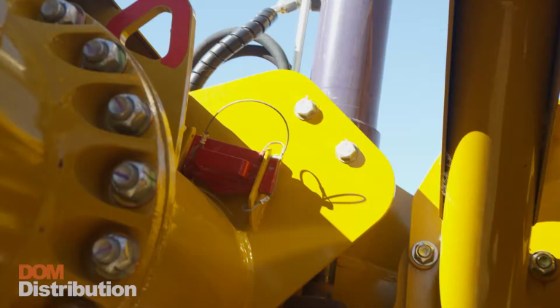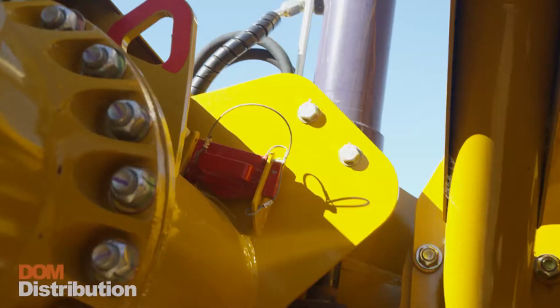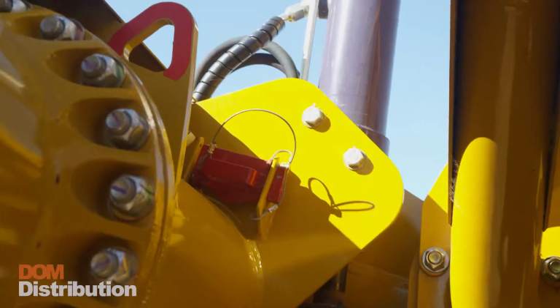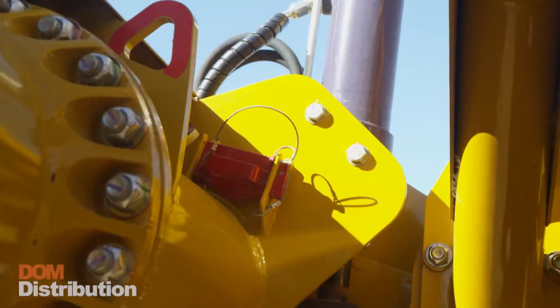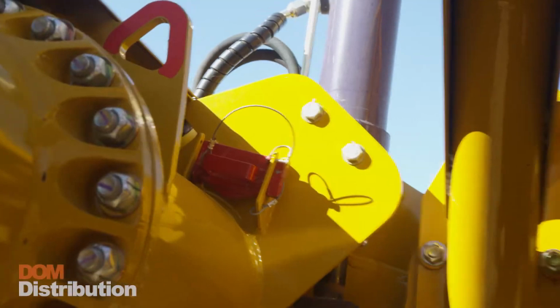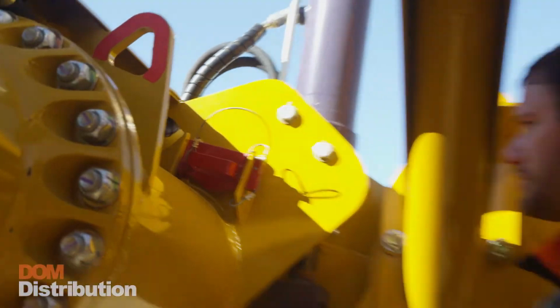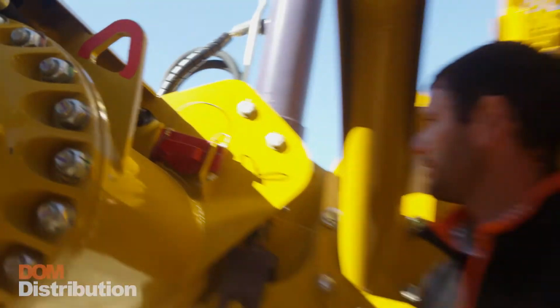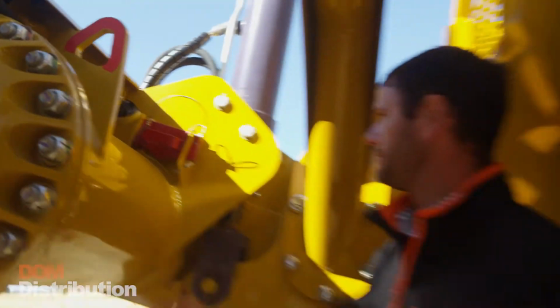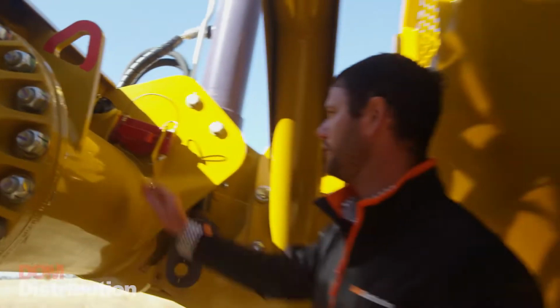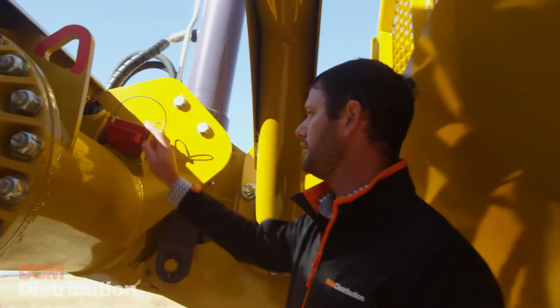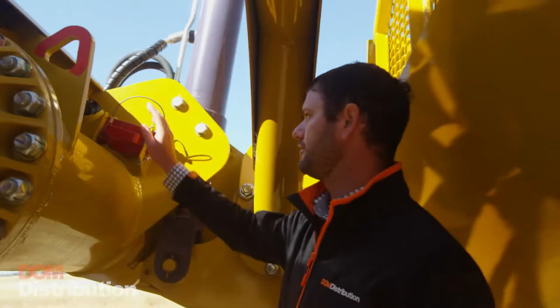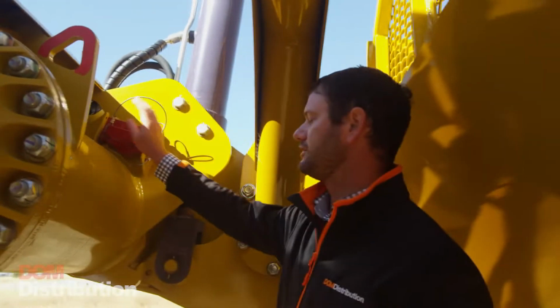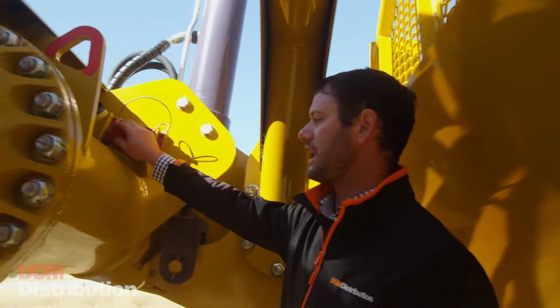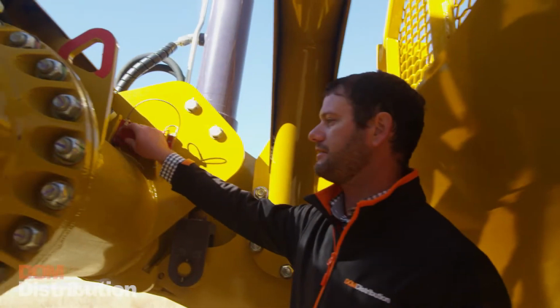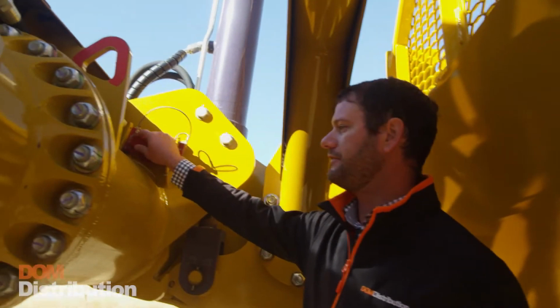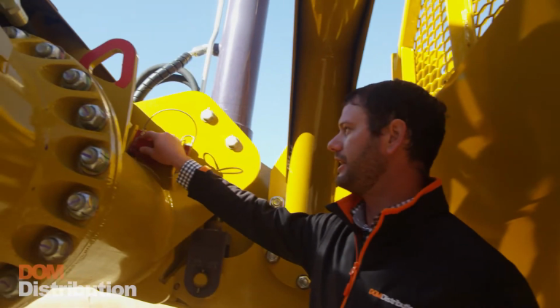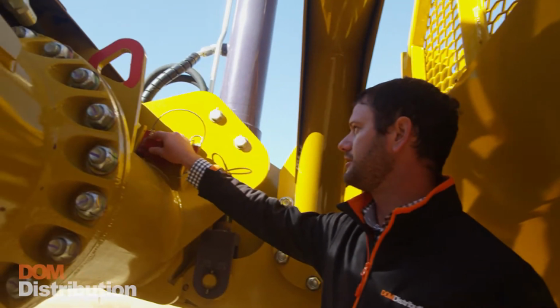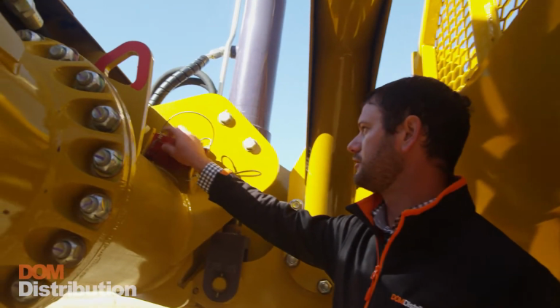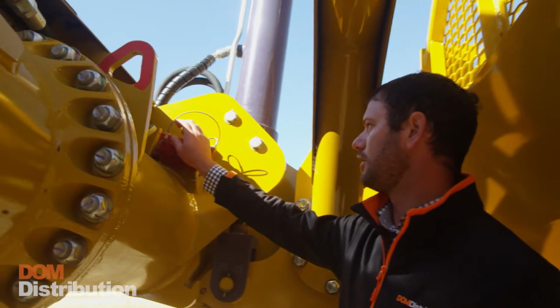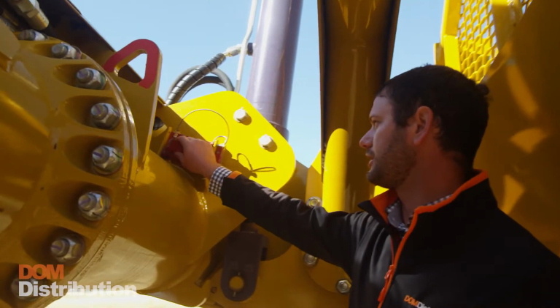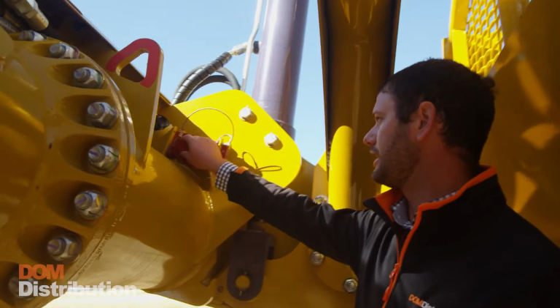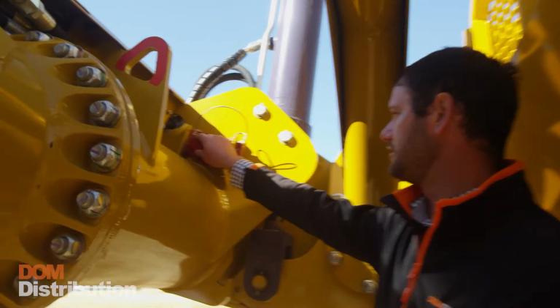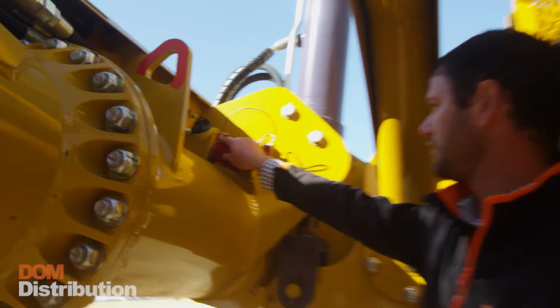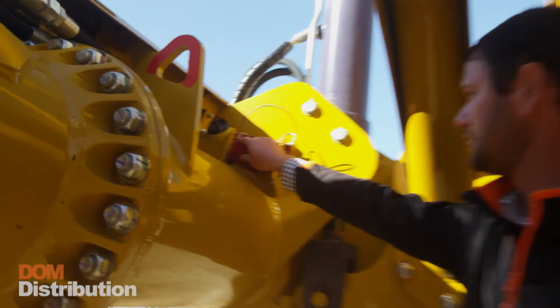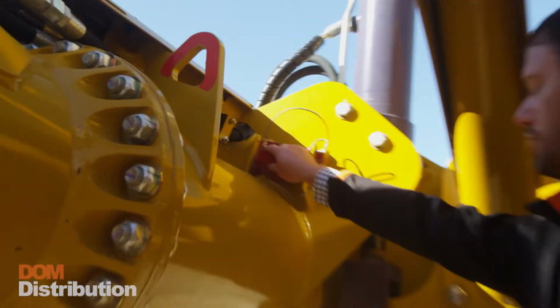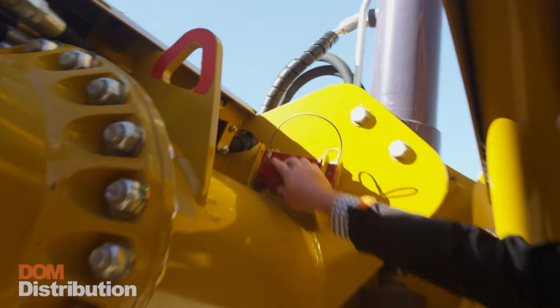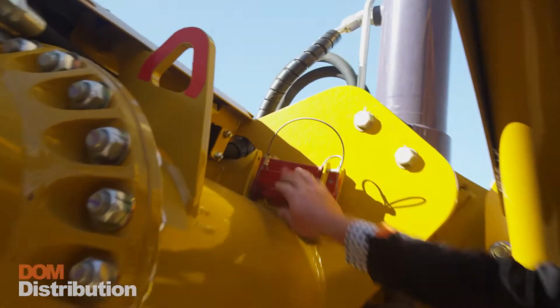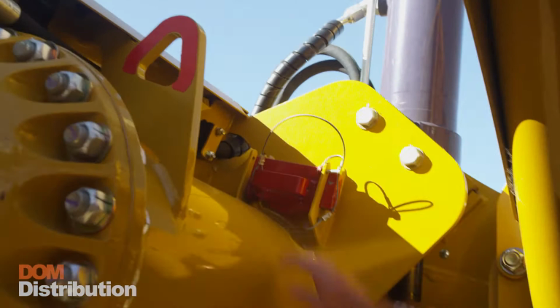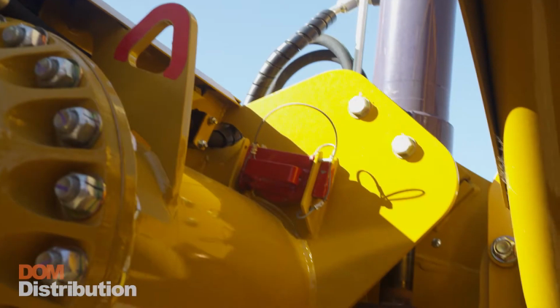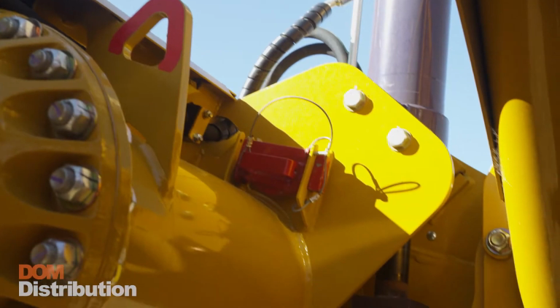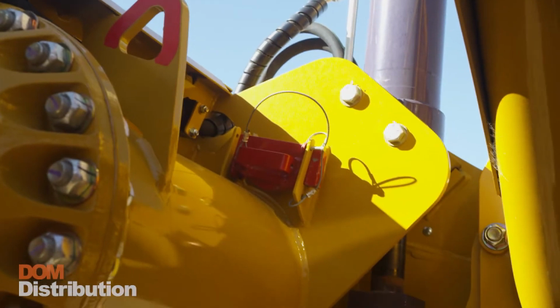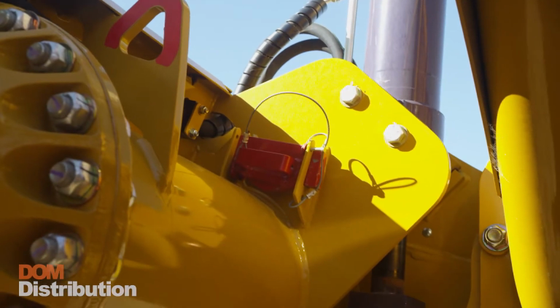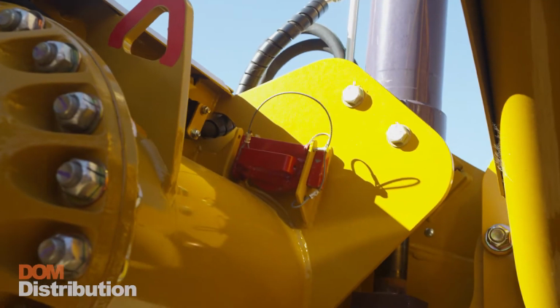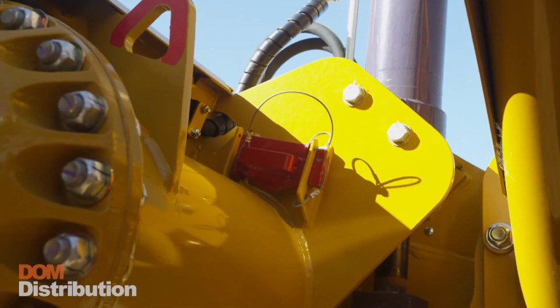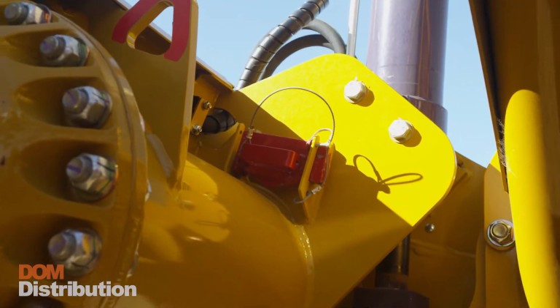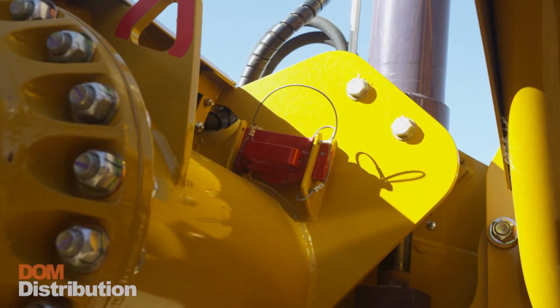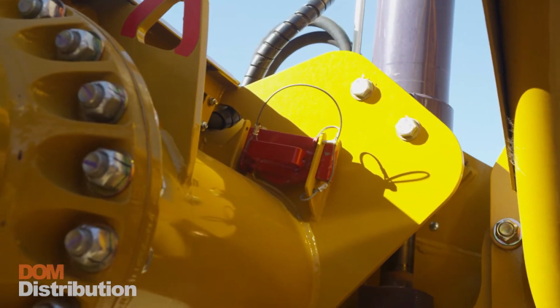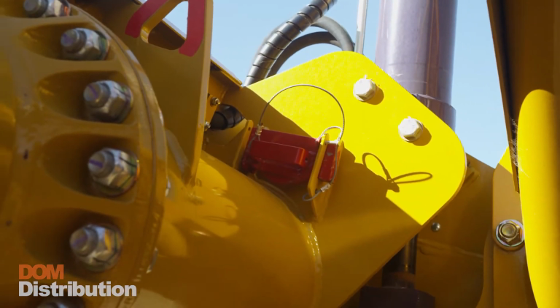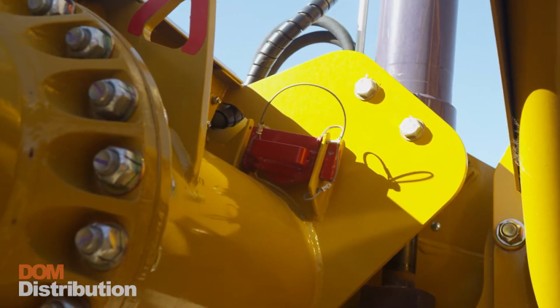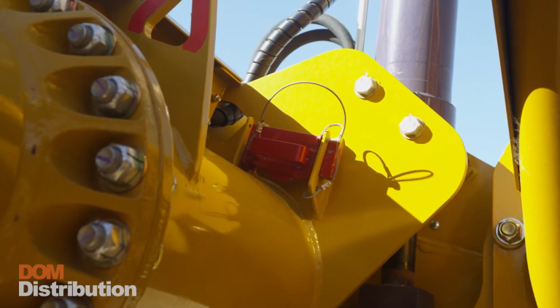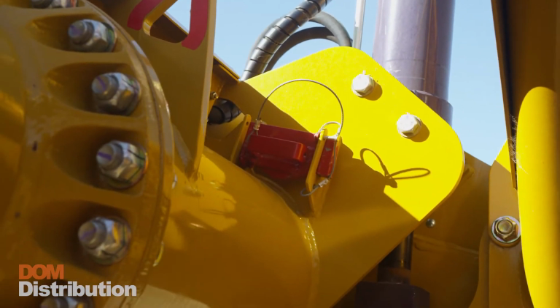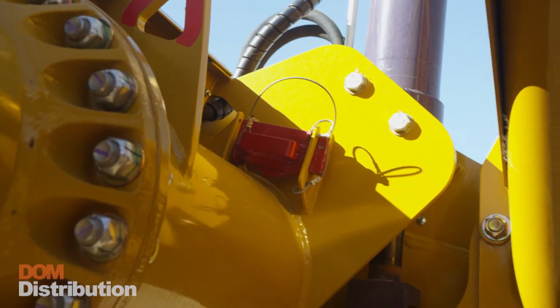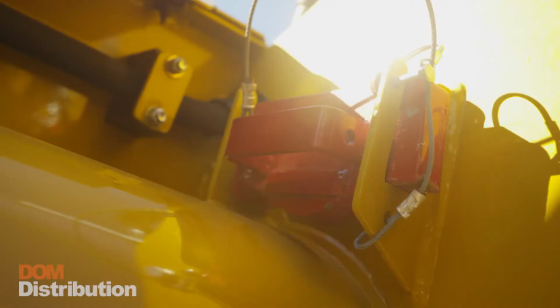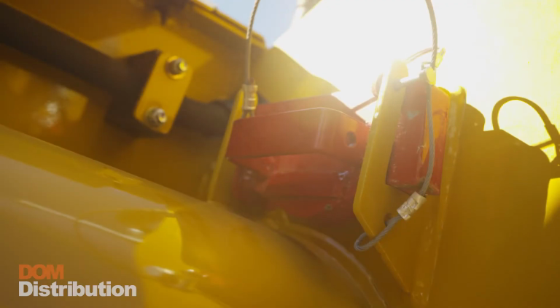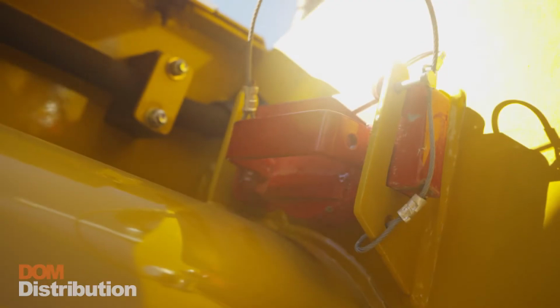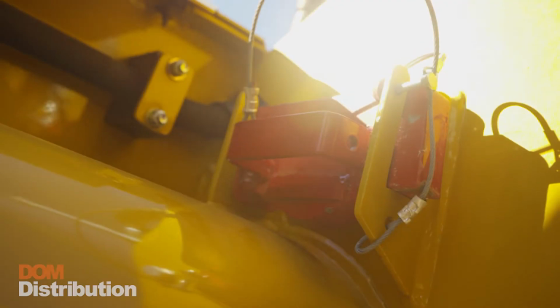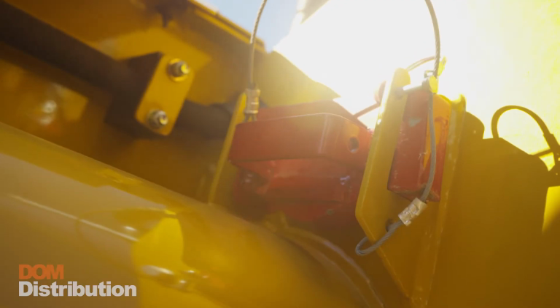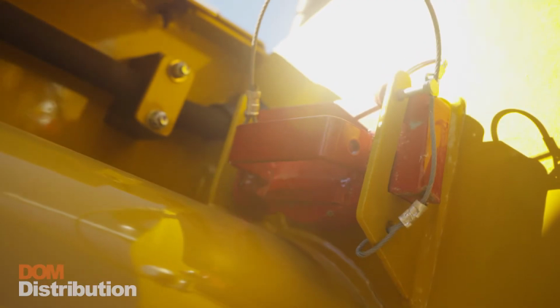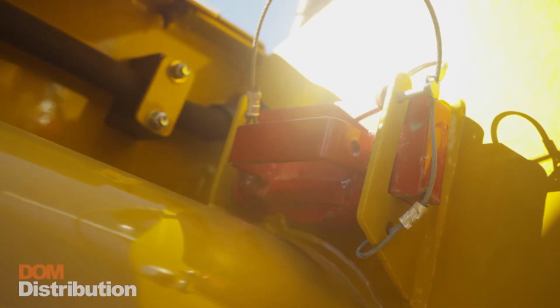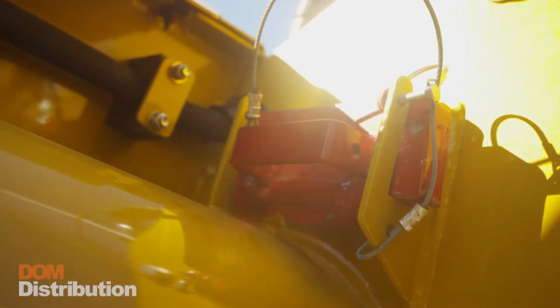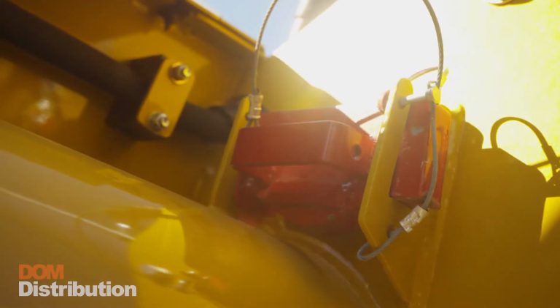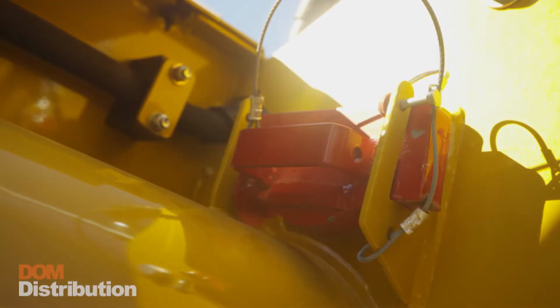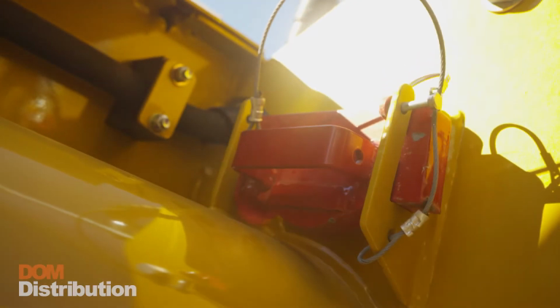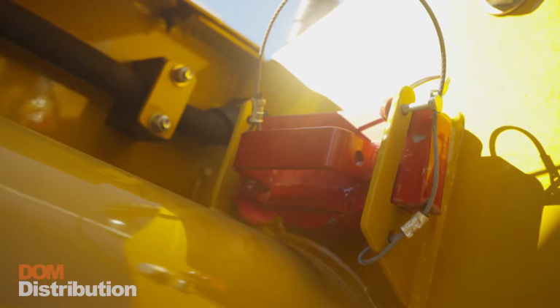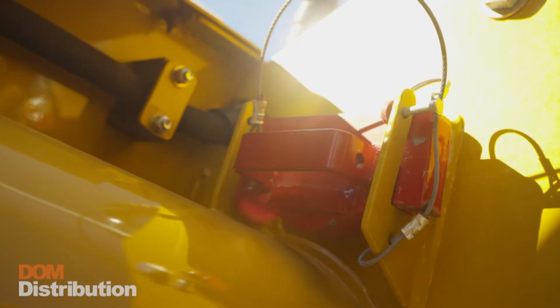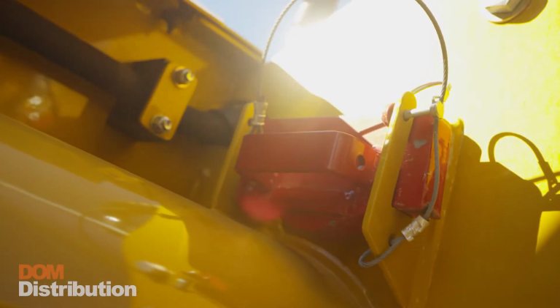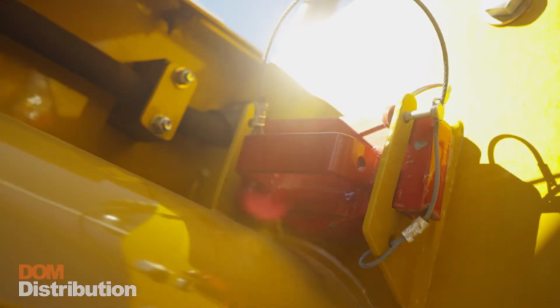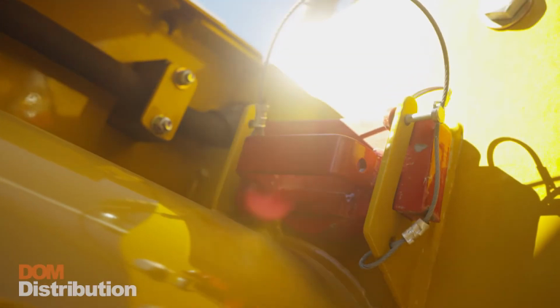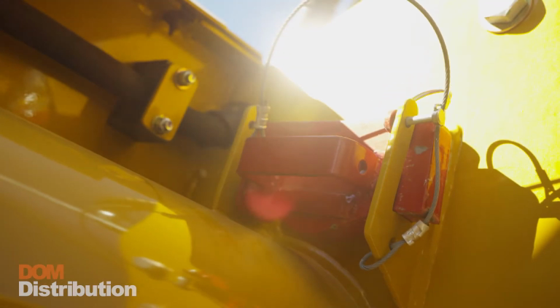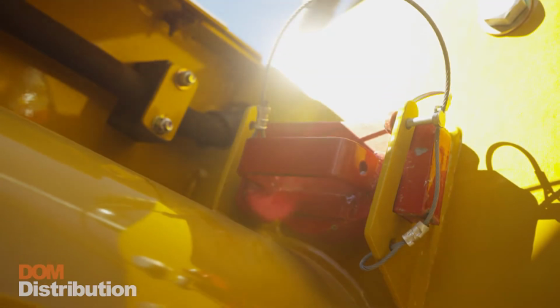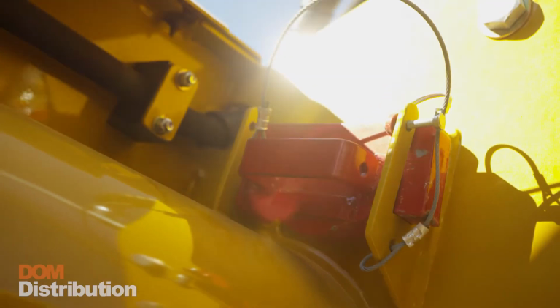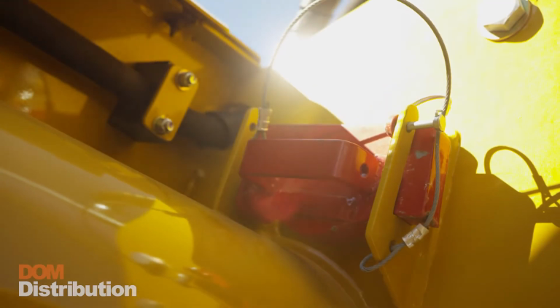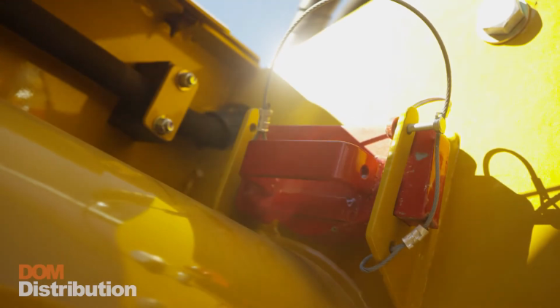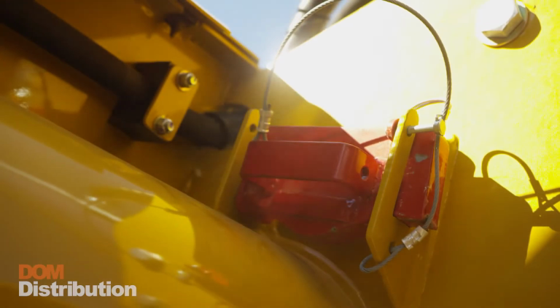The KTEC has a few different safety features, like these stop-out blocks. When installed, operators can then safely change their cutting edges.